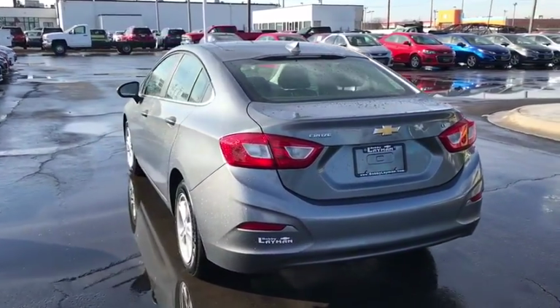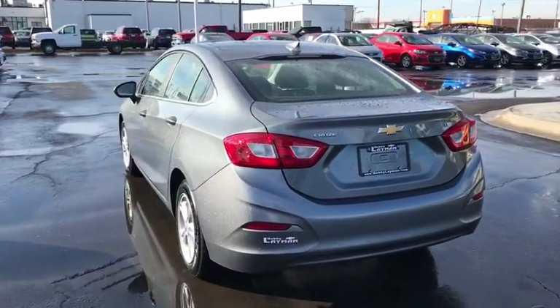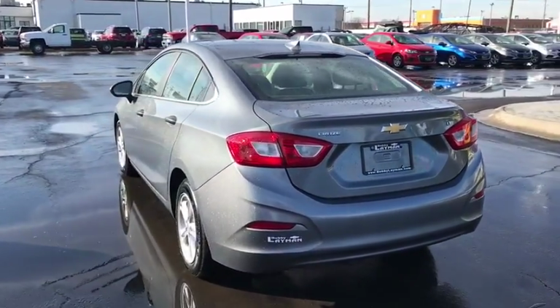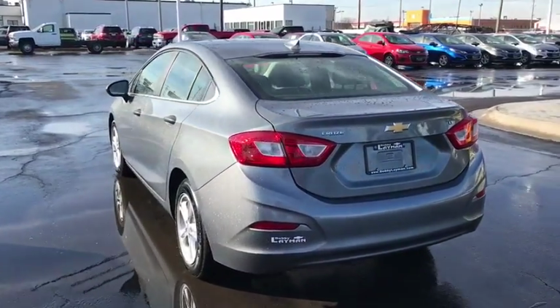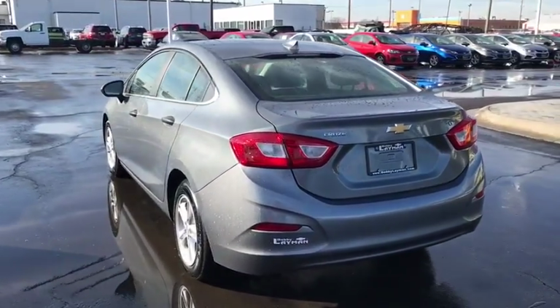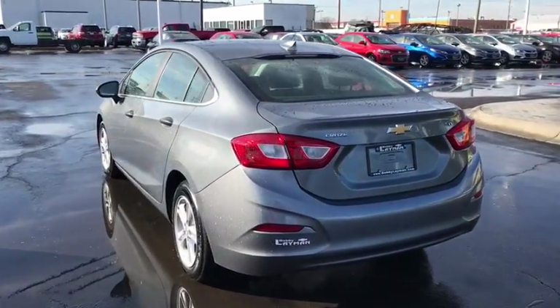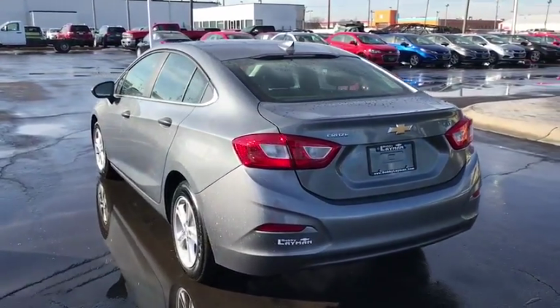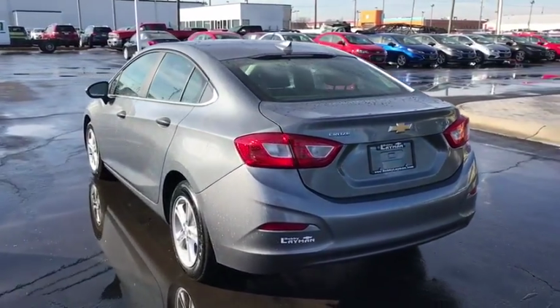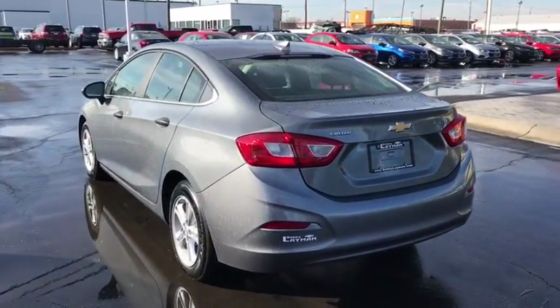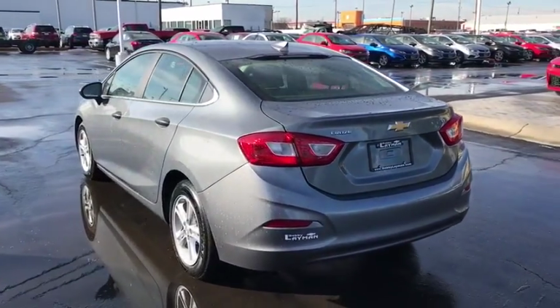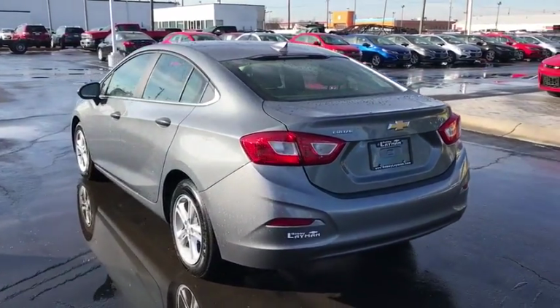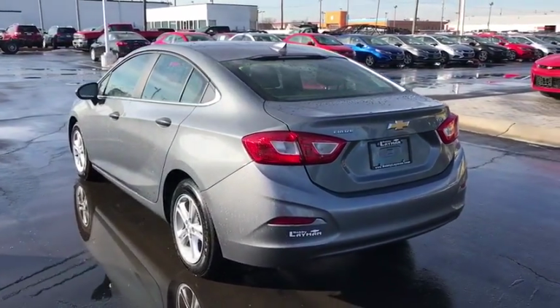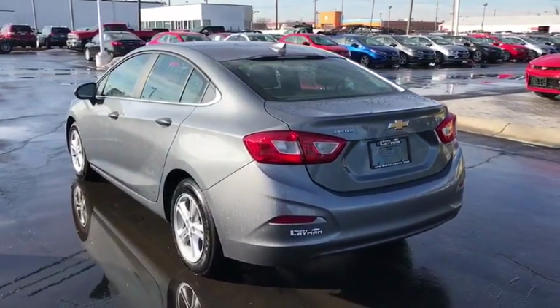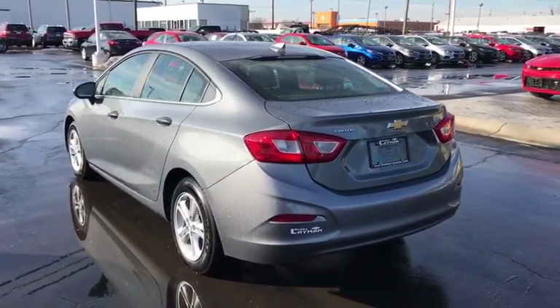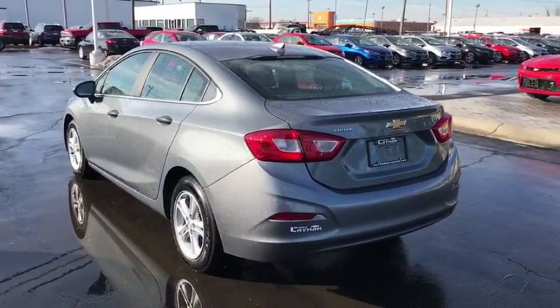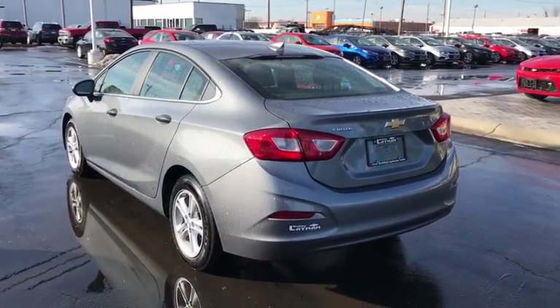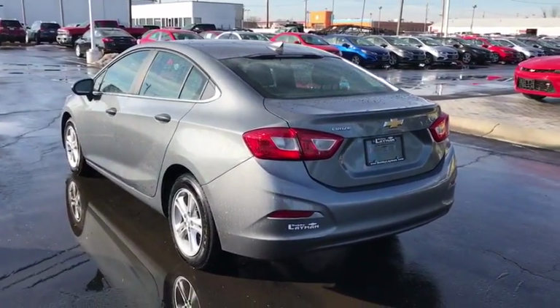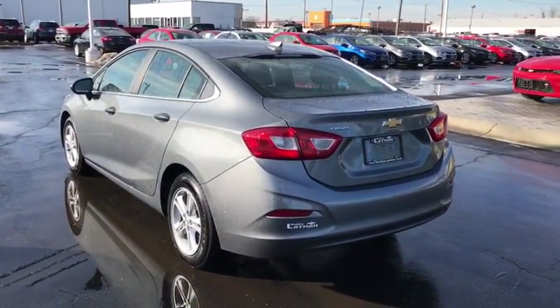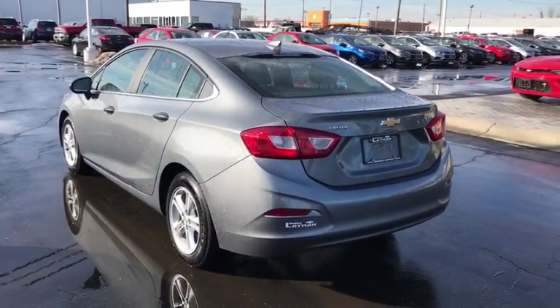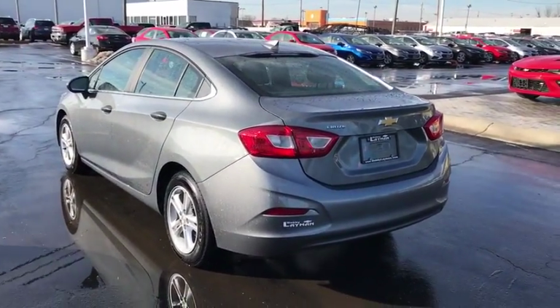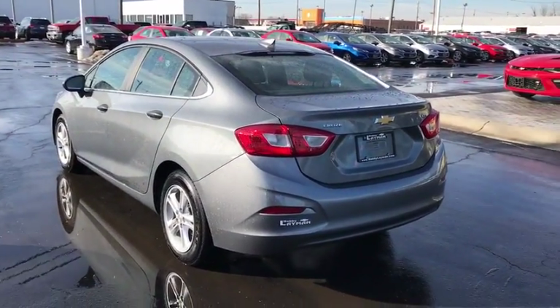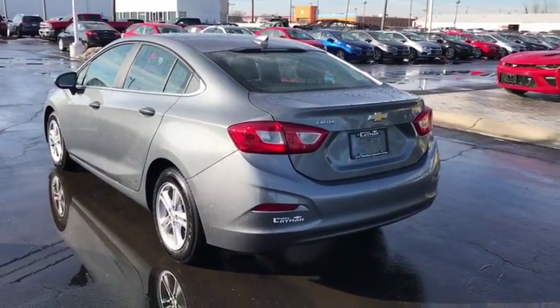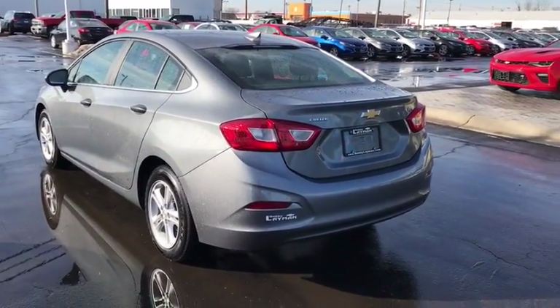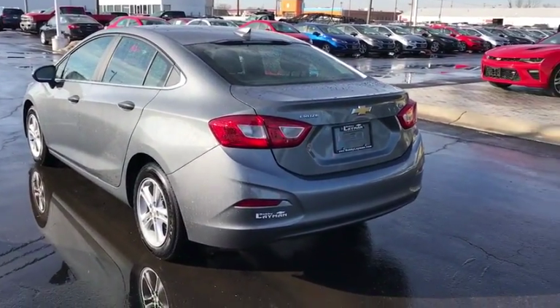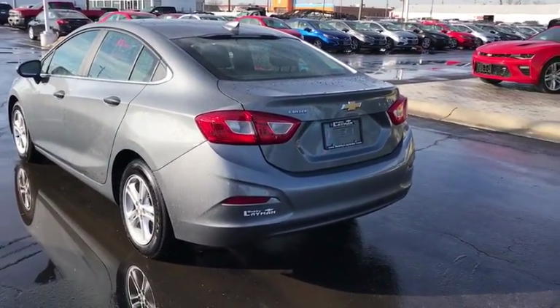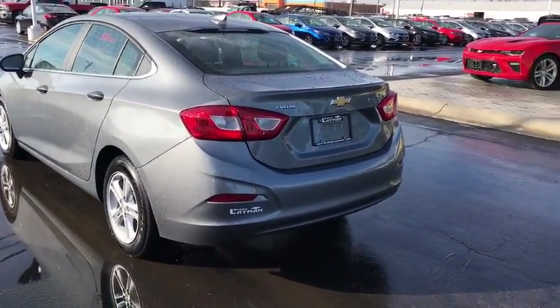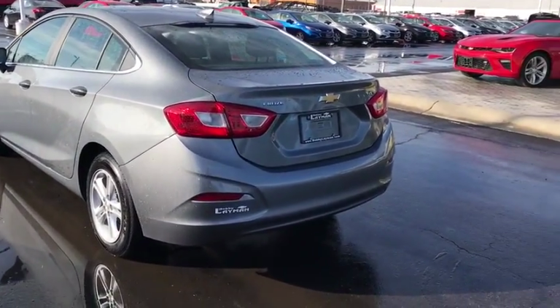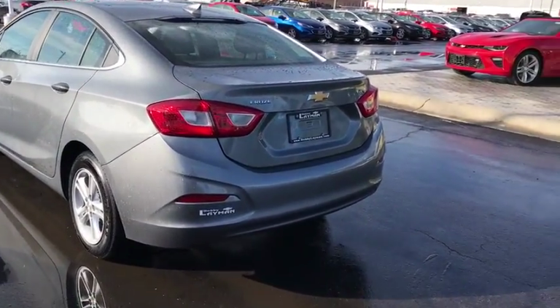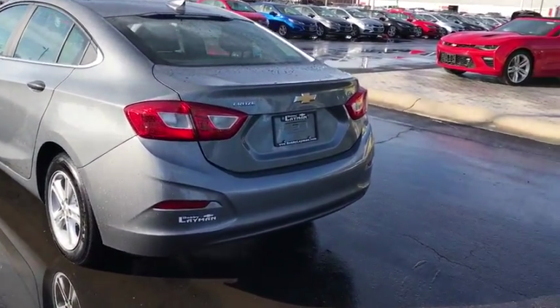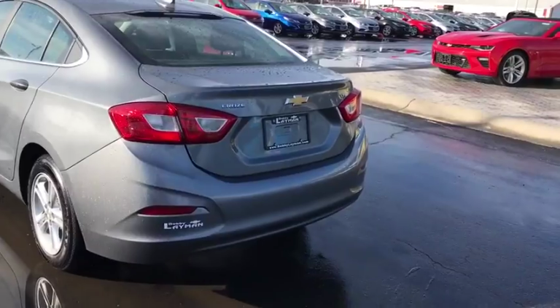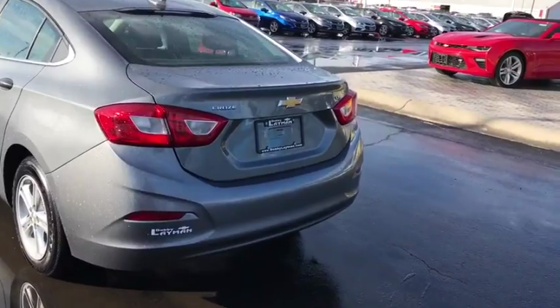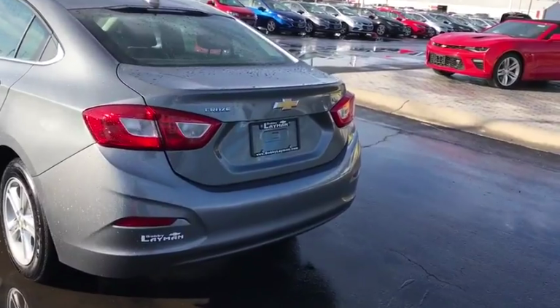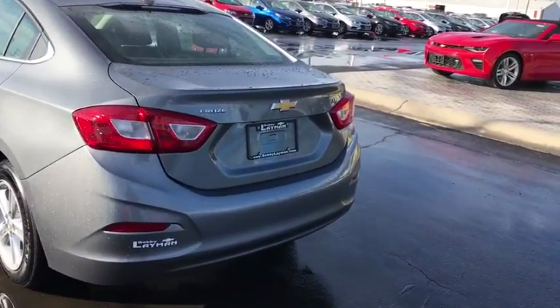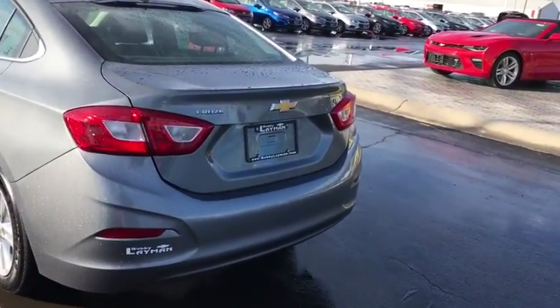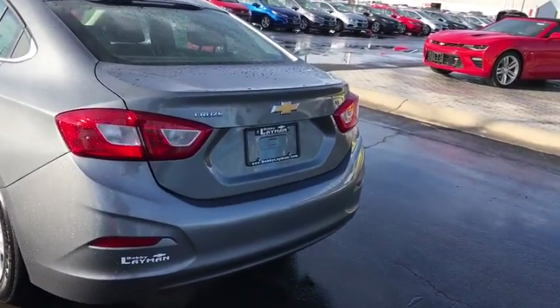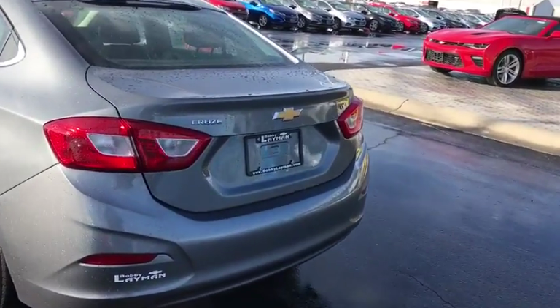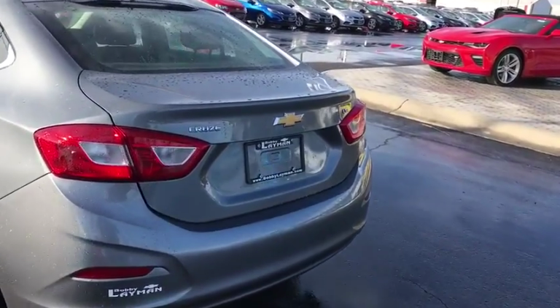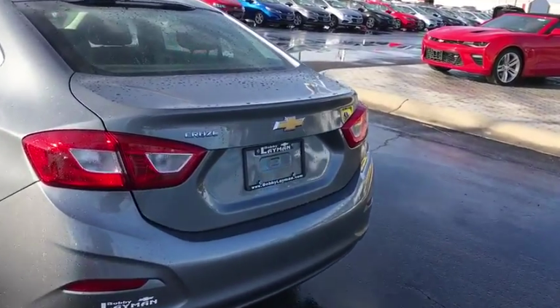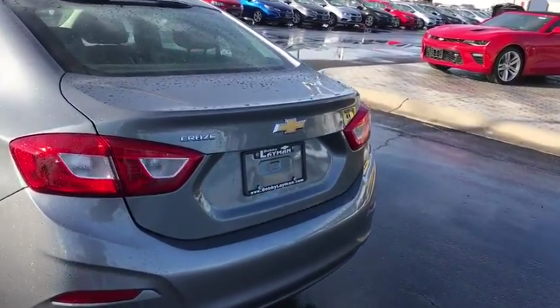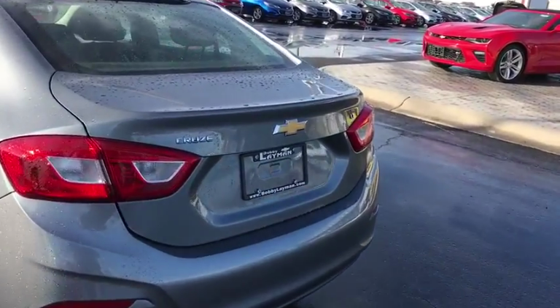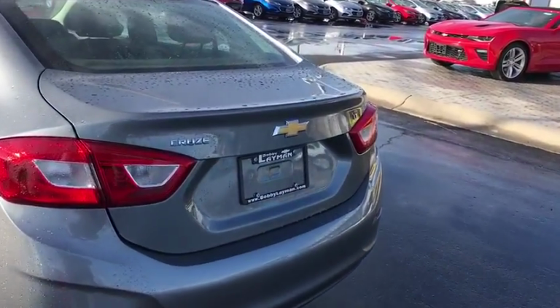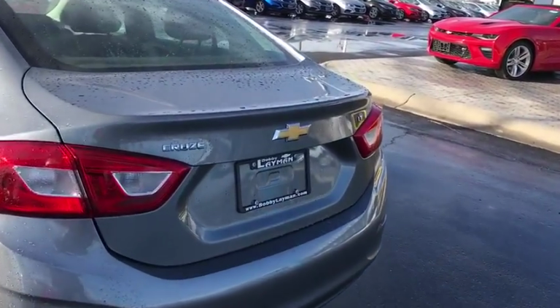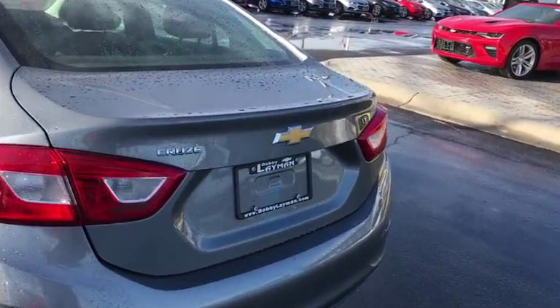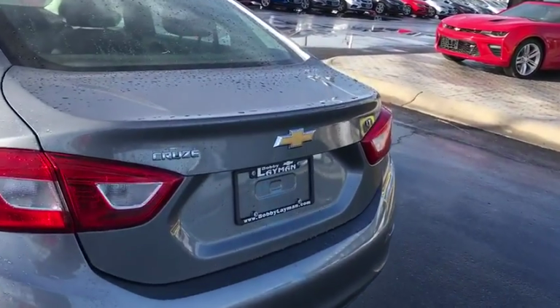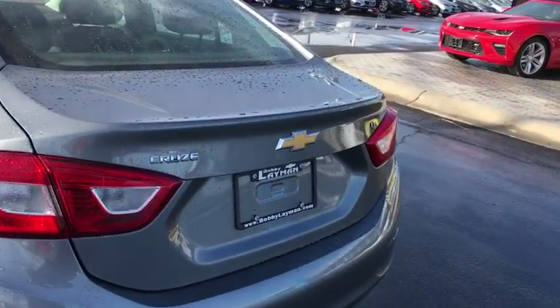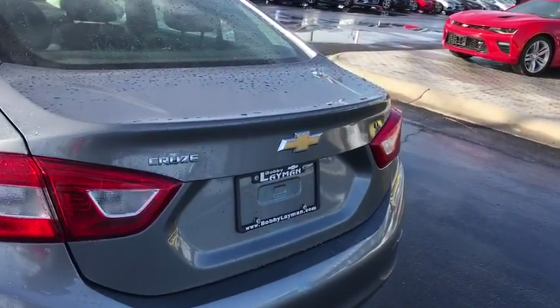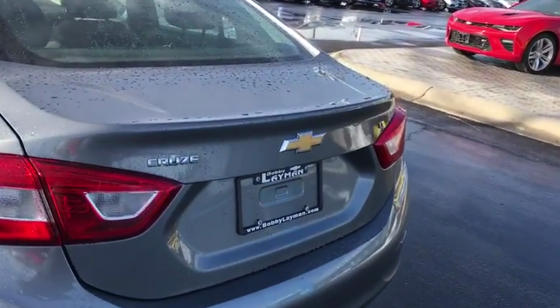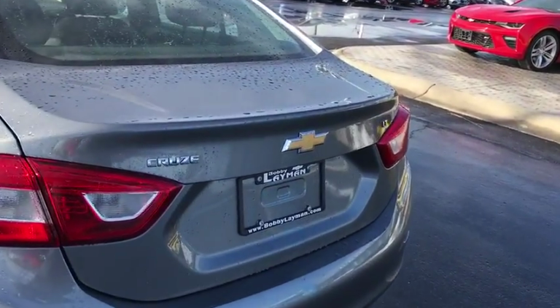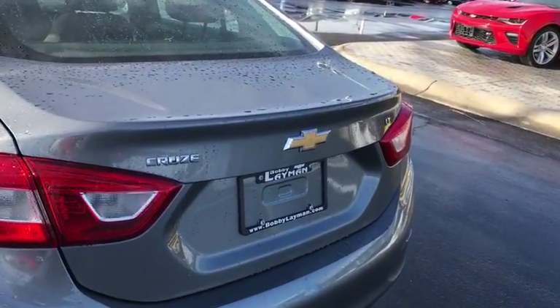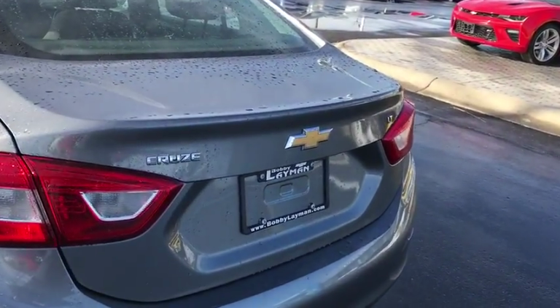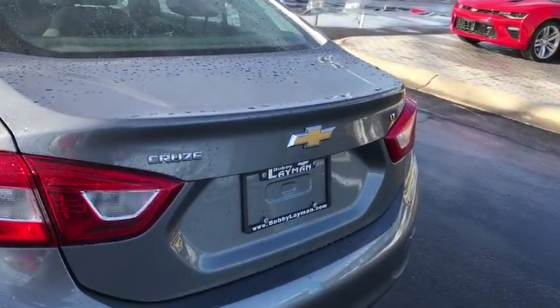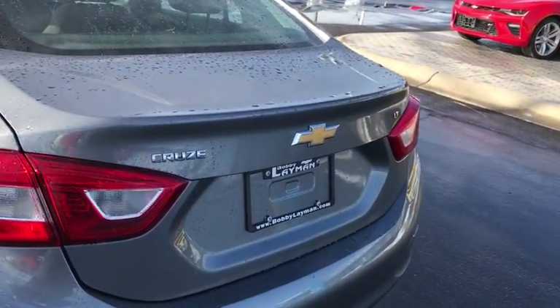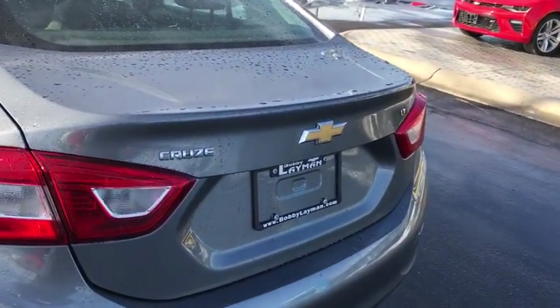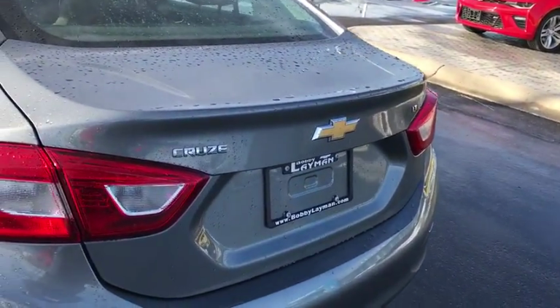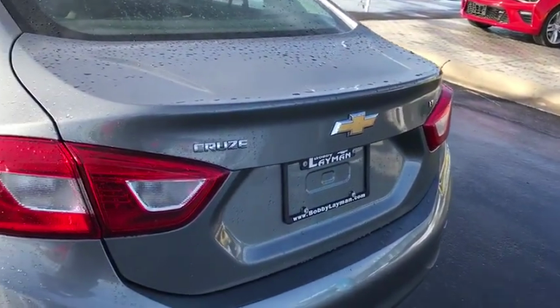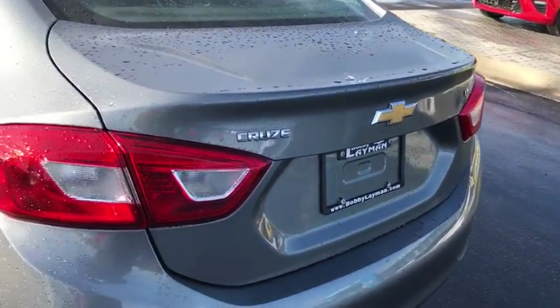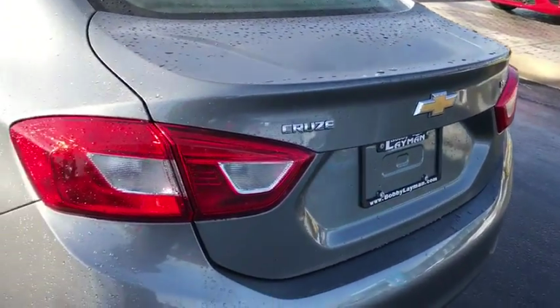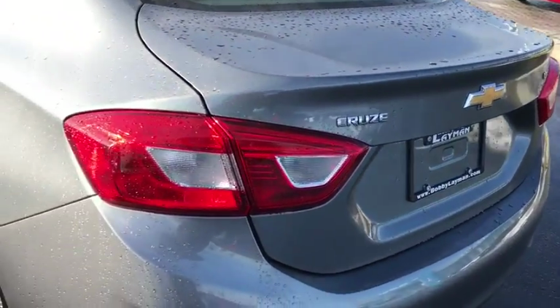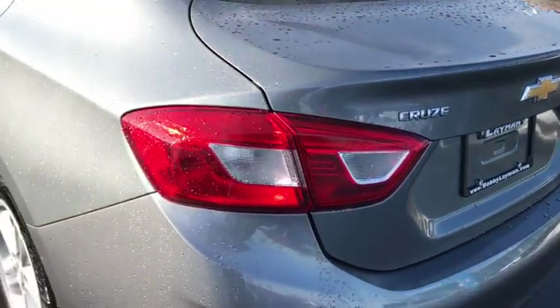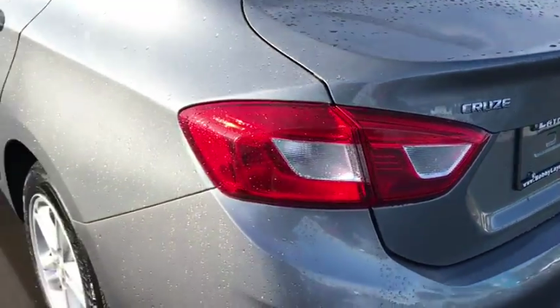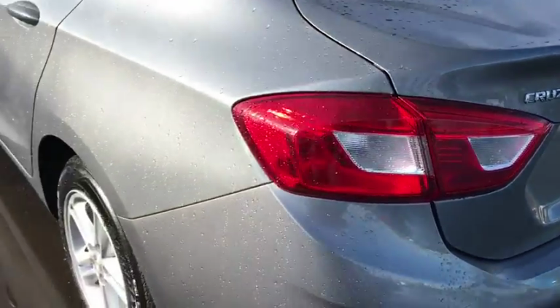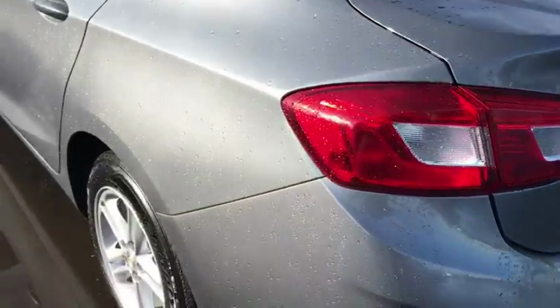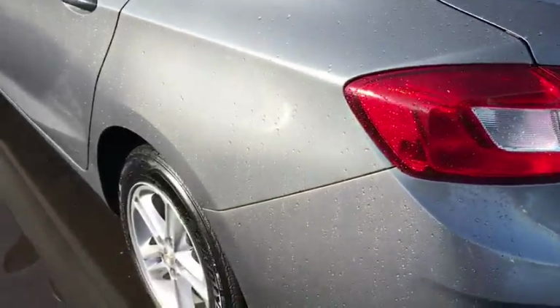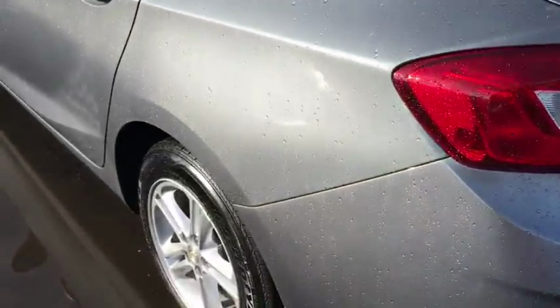Cloth seat trim. Tilt steering wheel. Front bucket seats. Driver vanity mirror. Come take a test drive today.